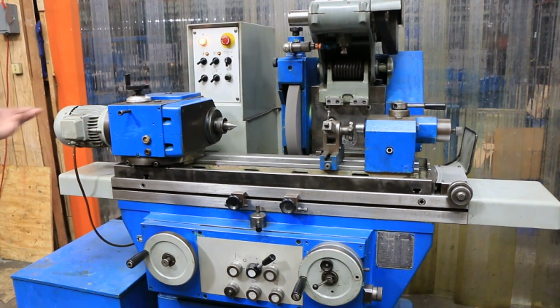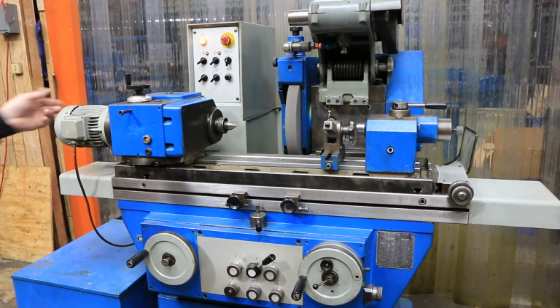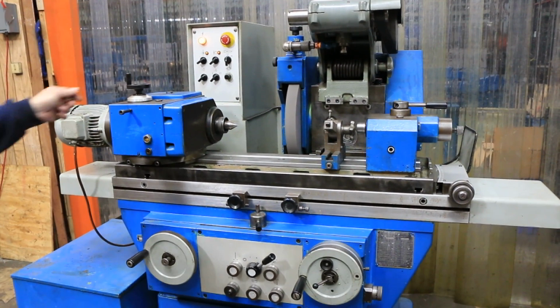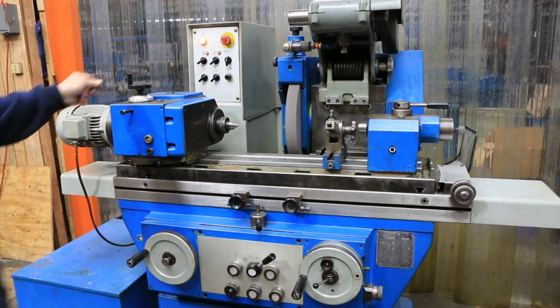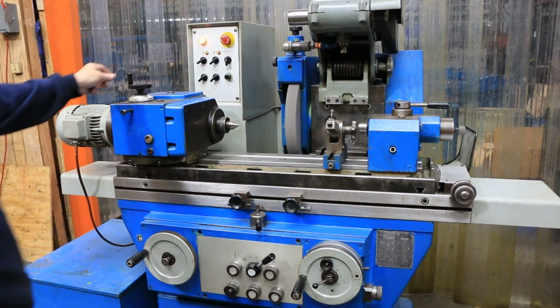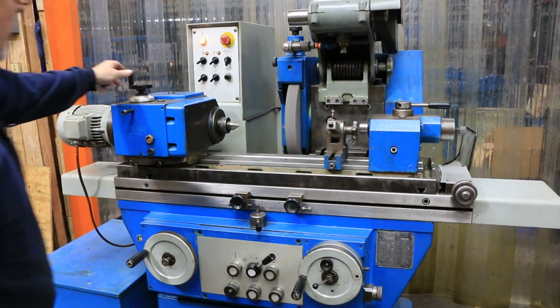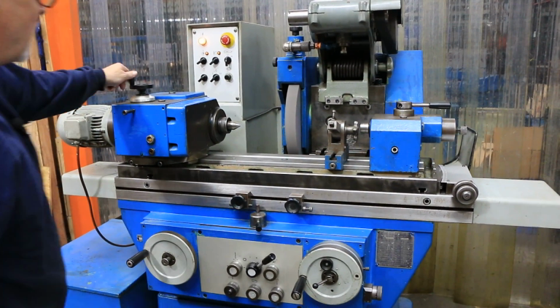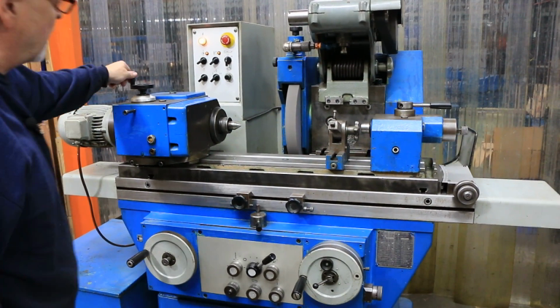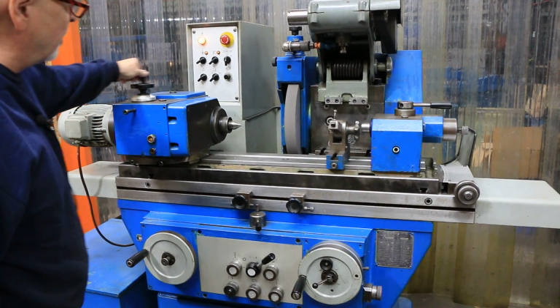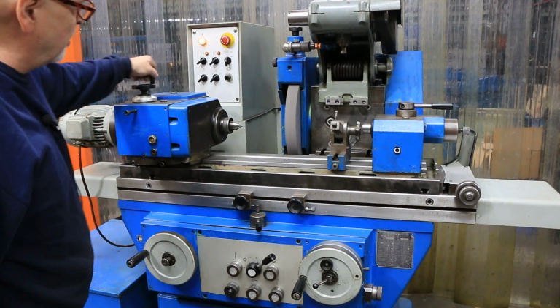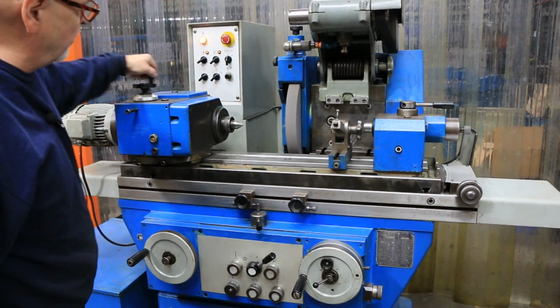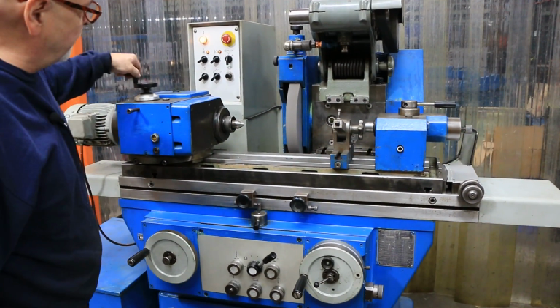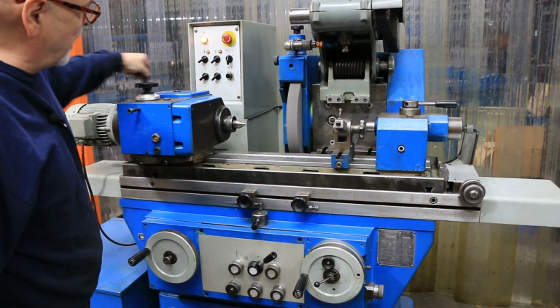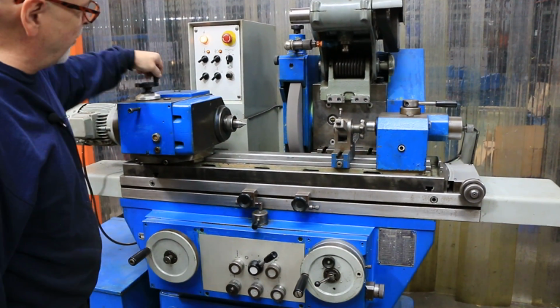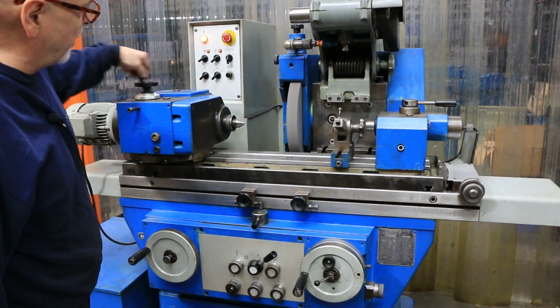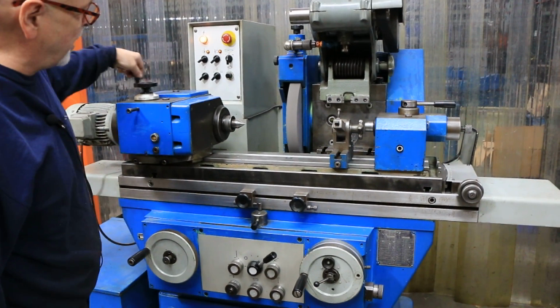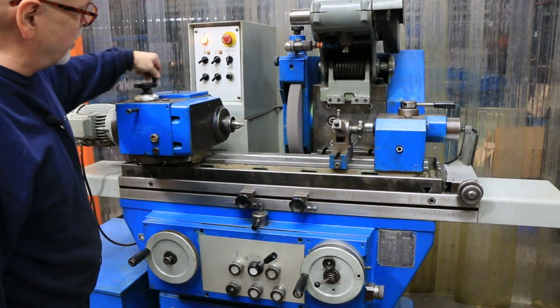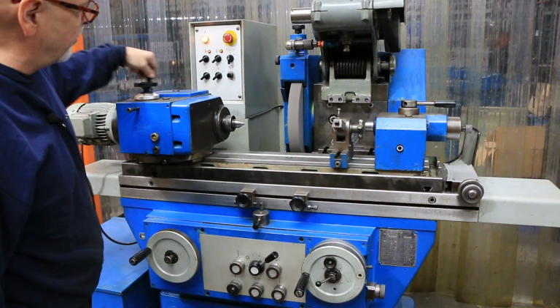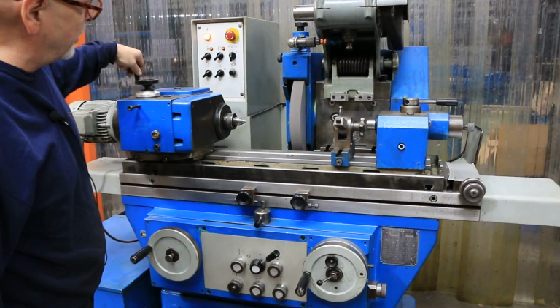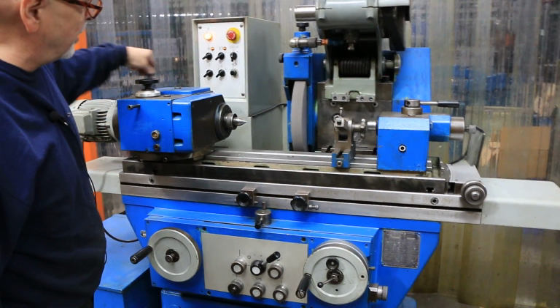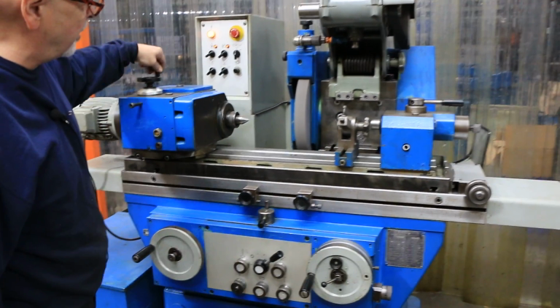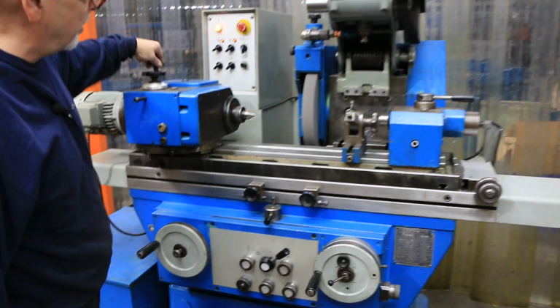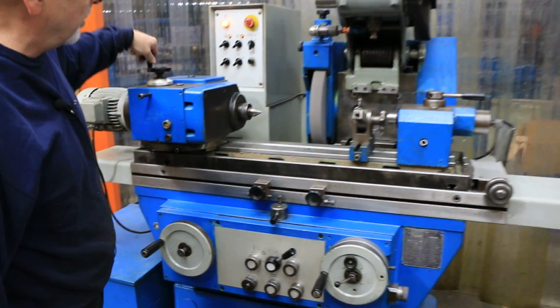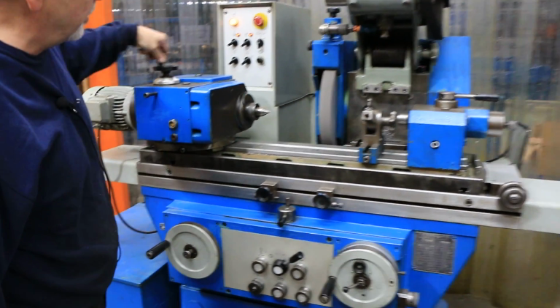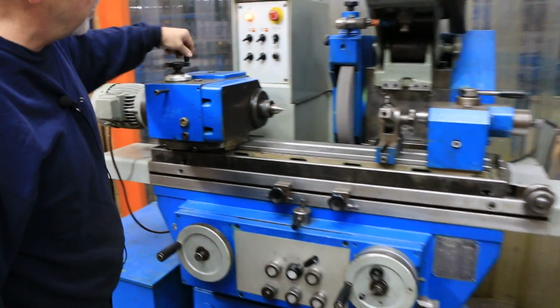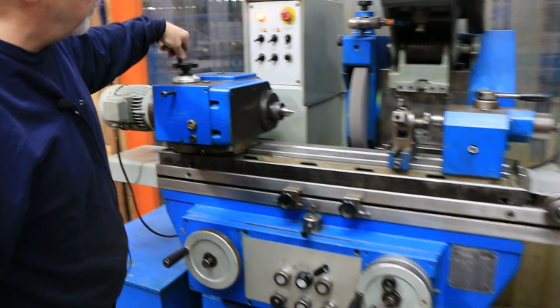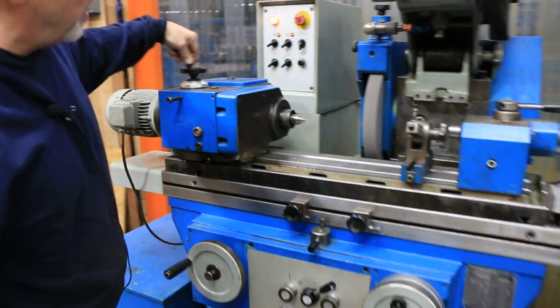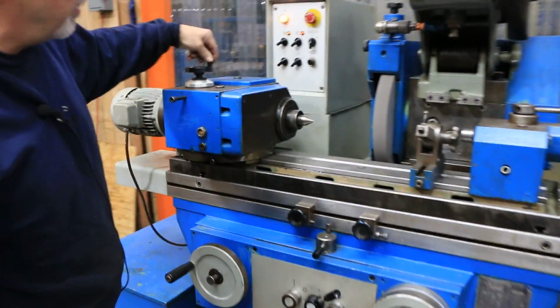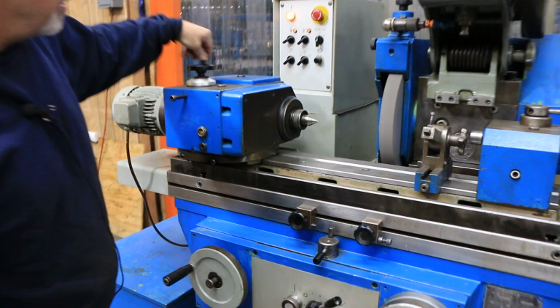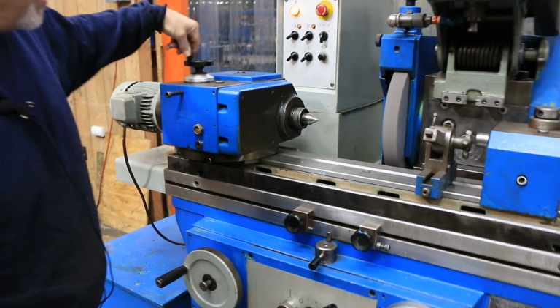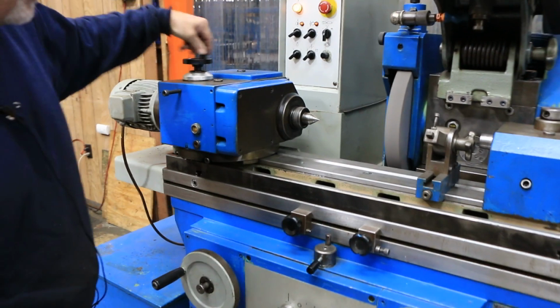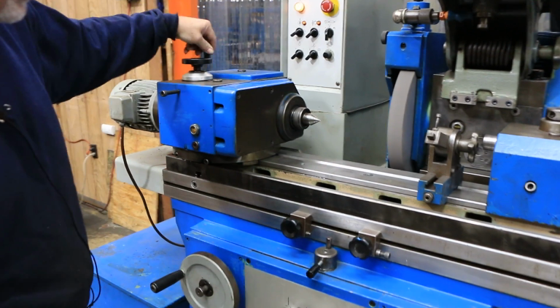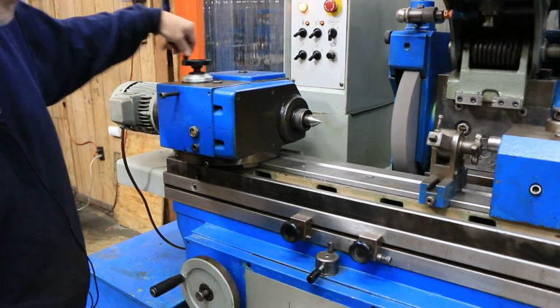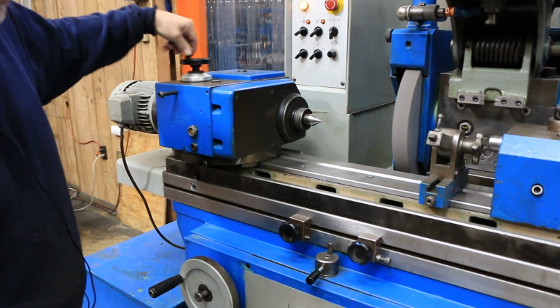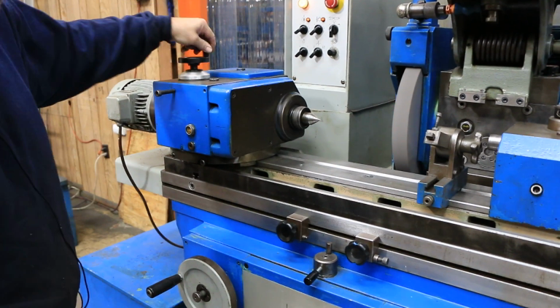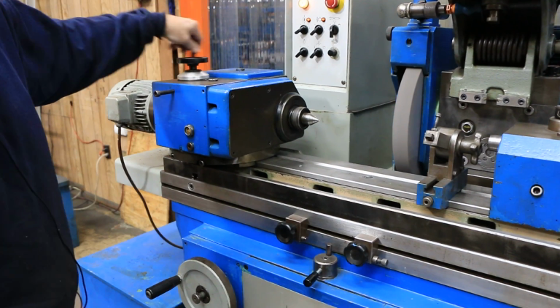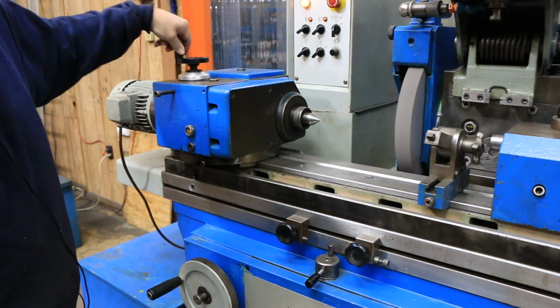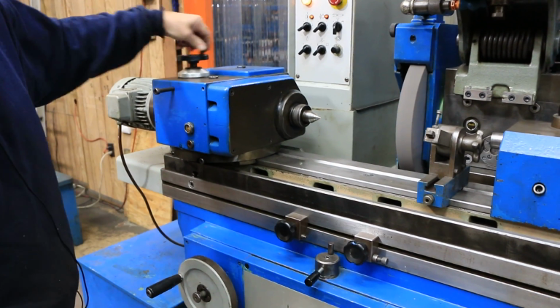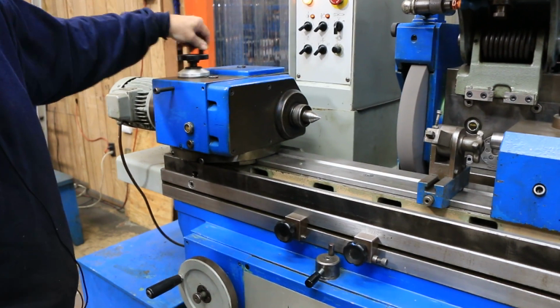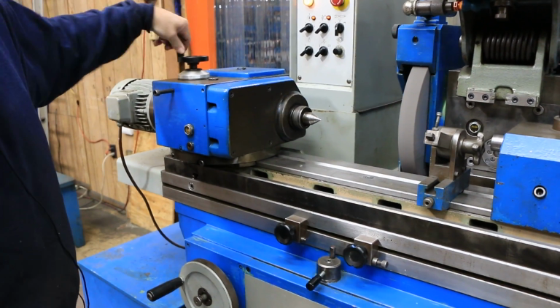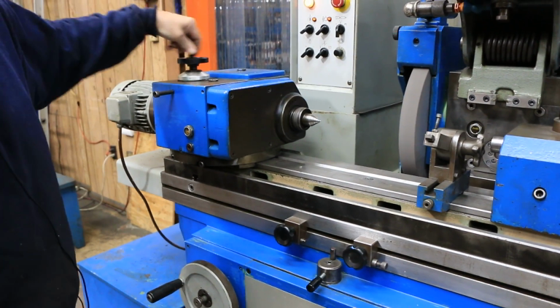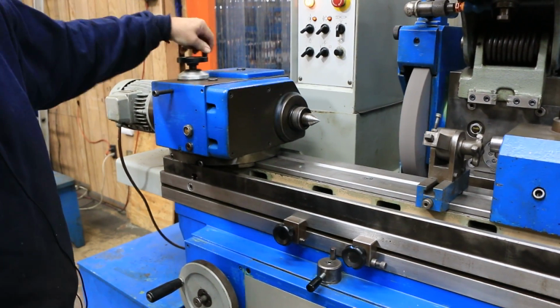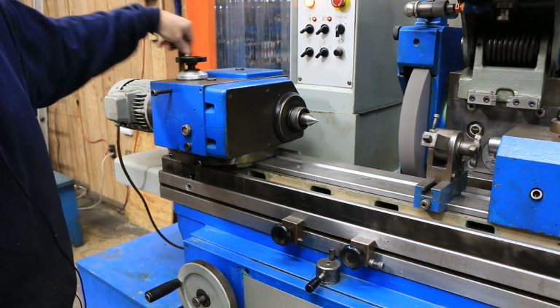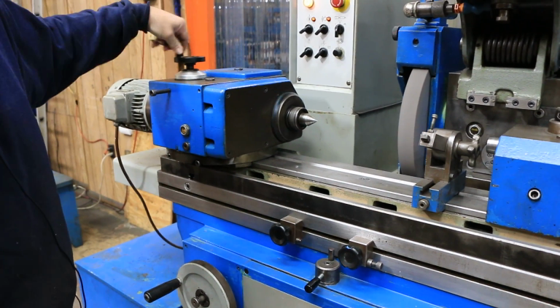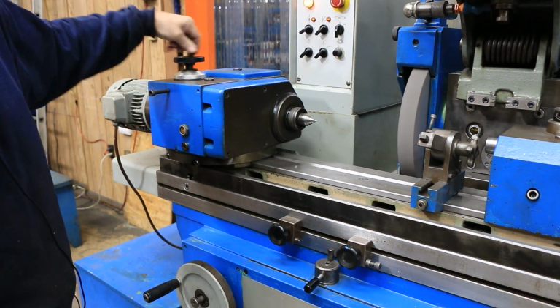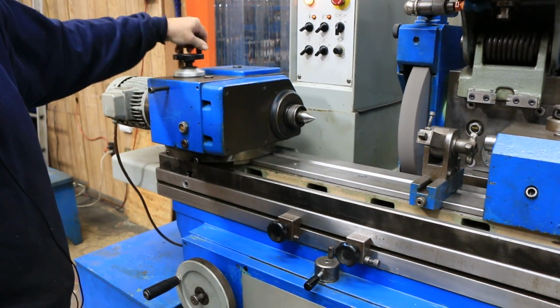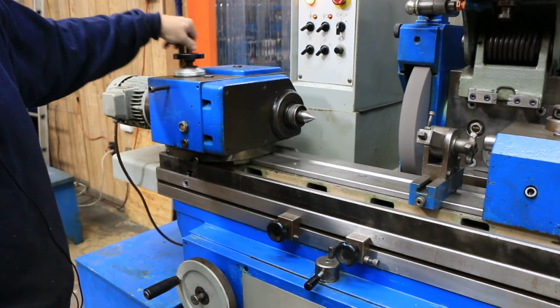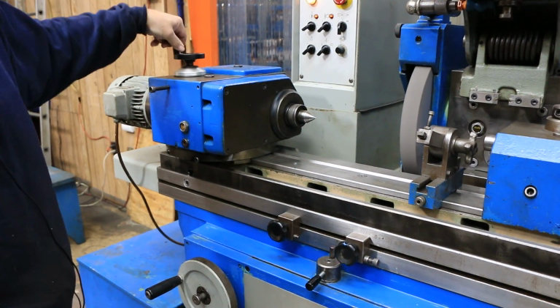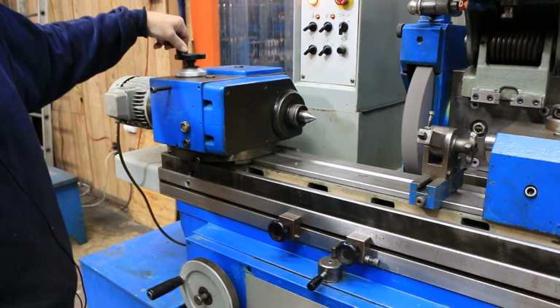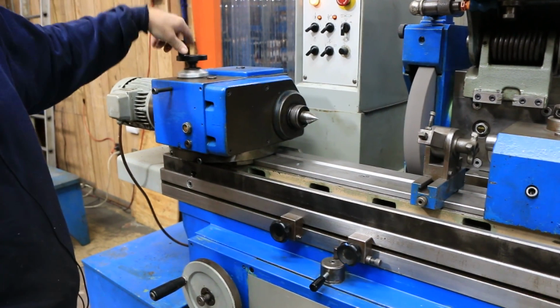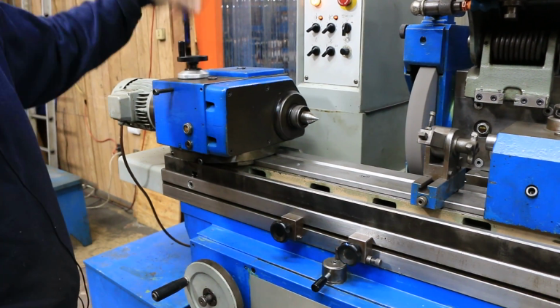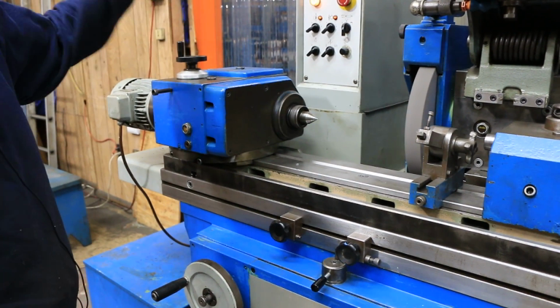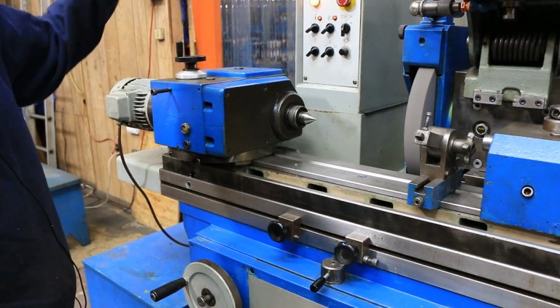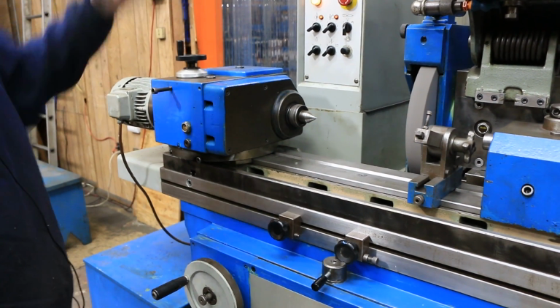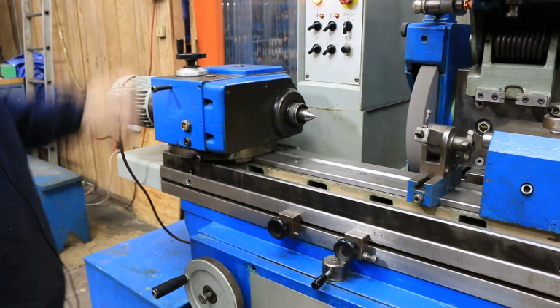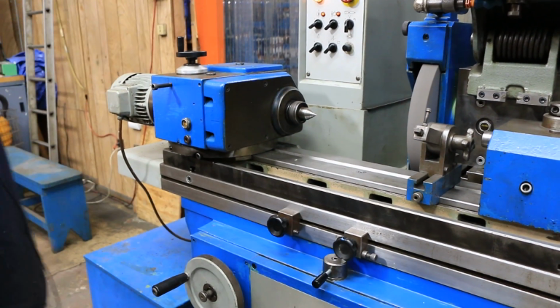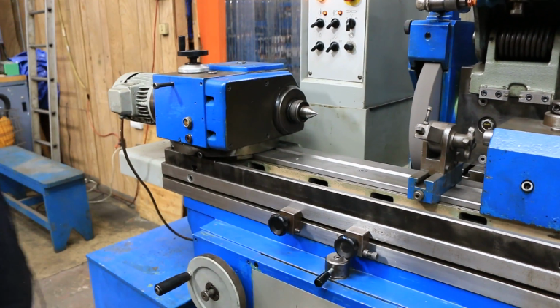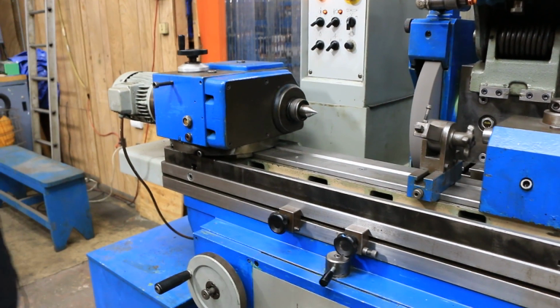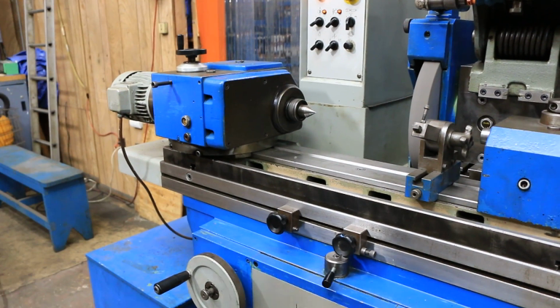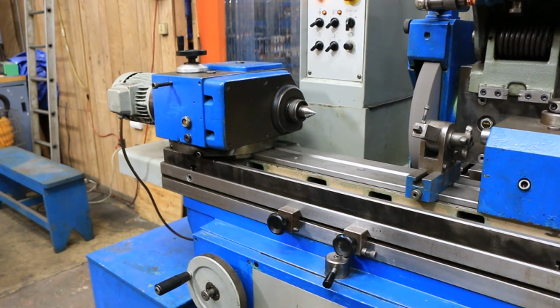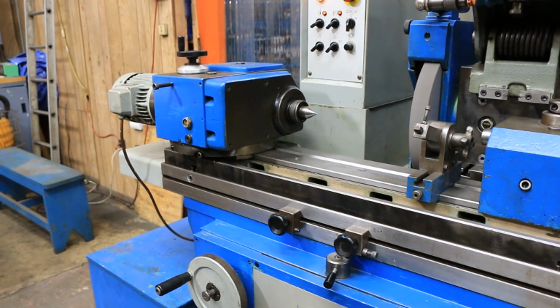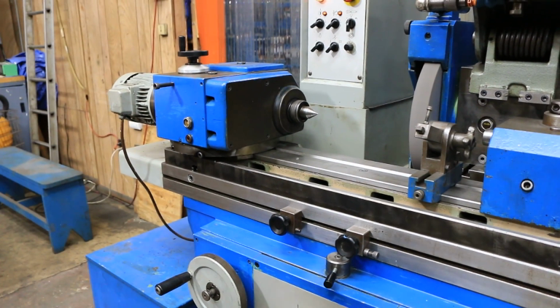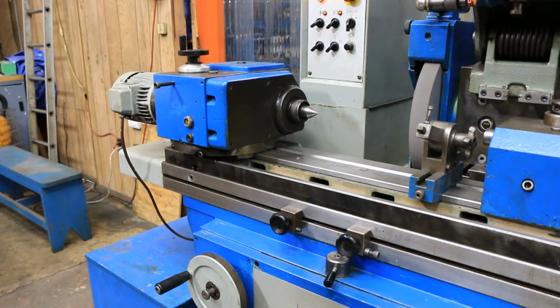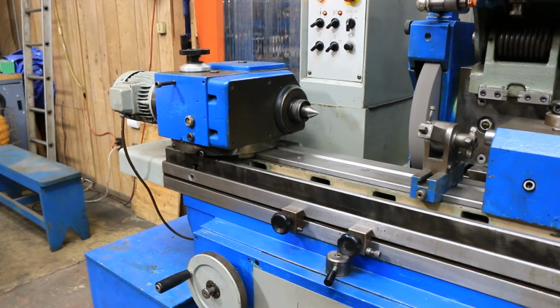It's a mechanical variator in here — these are very nice. You can slow this down or go up to a higher RPM.